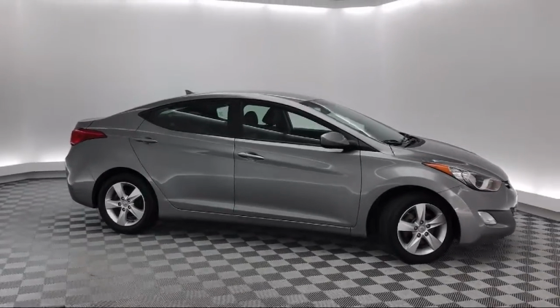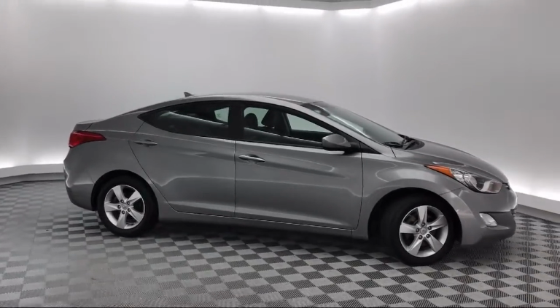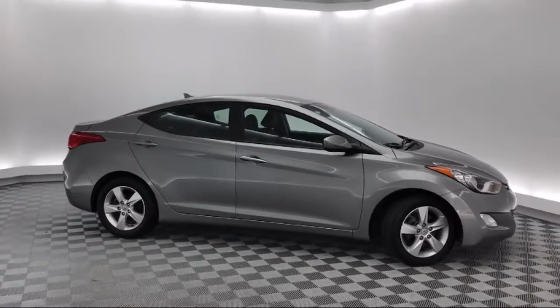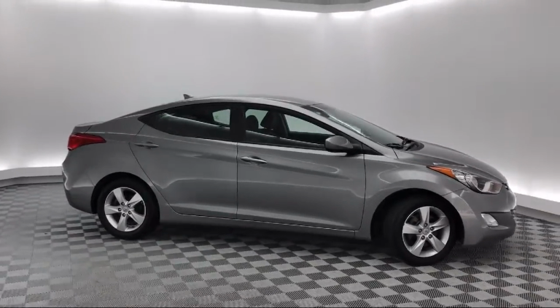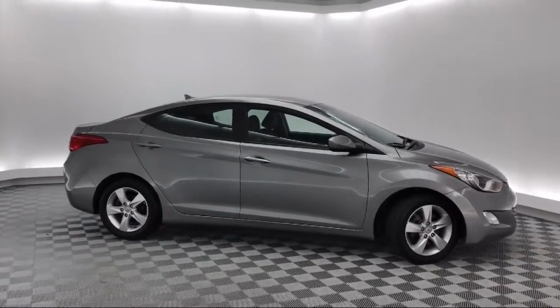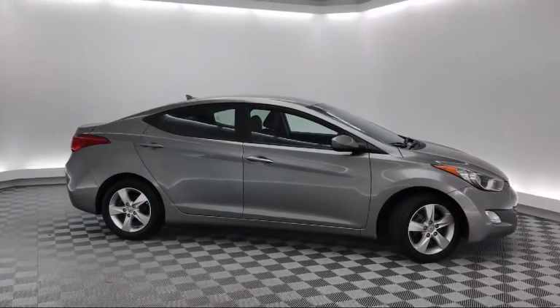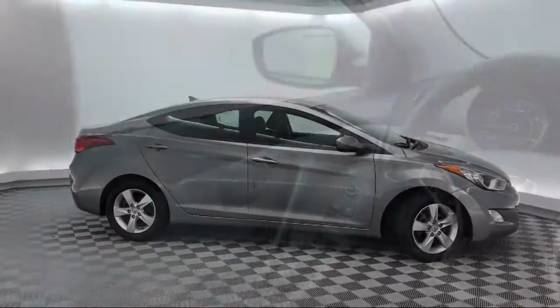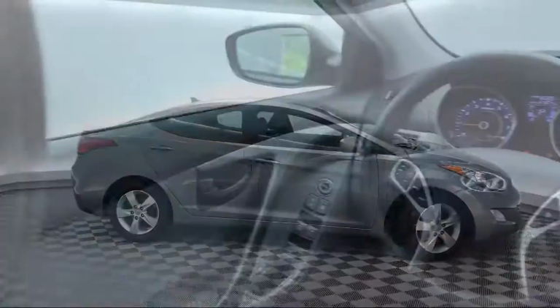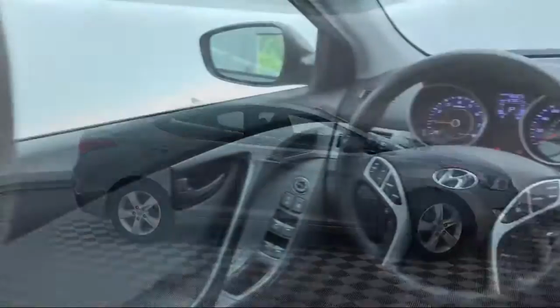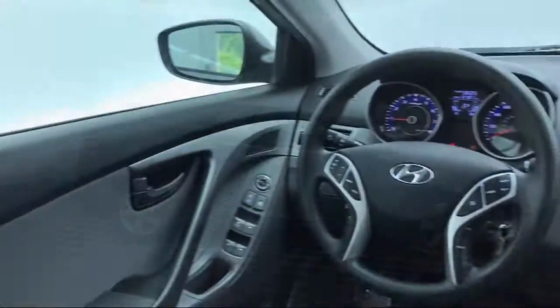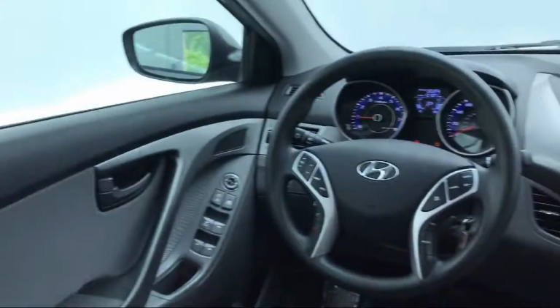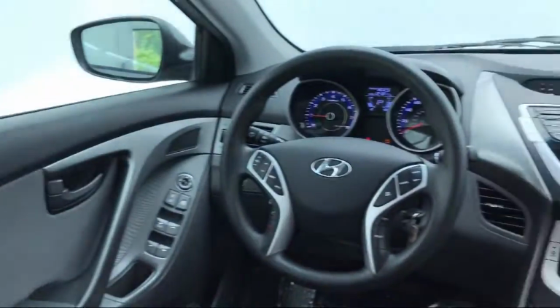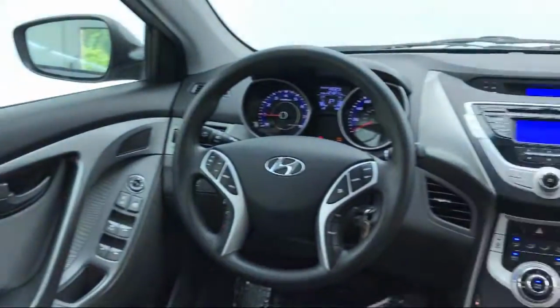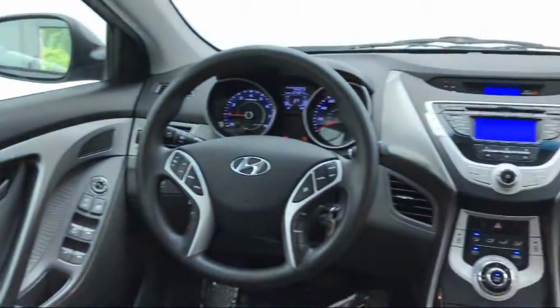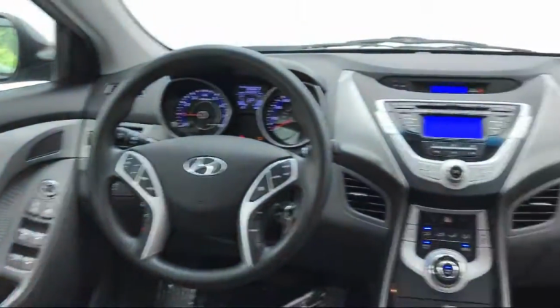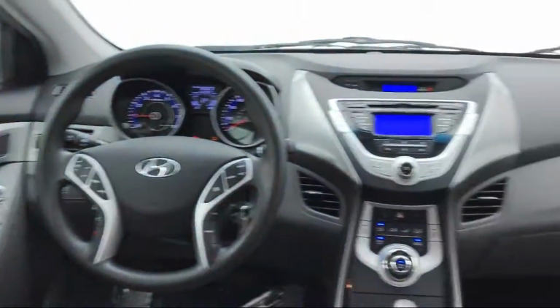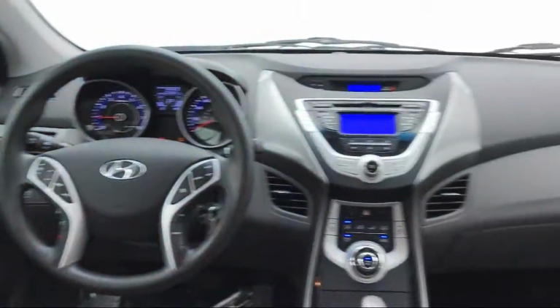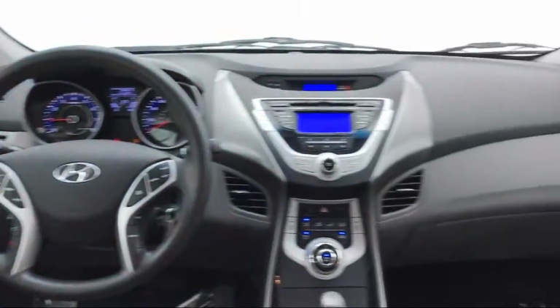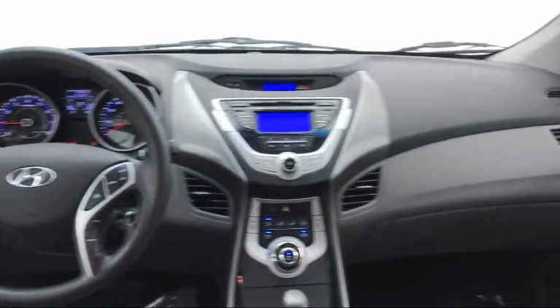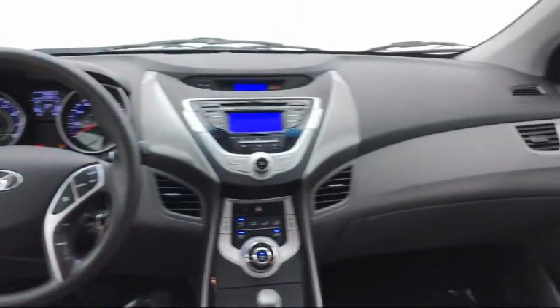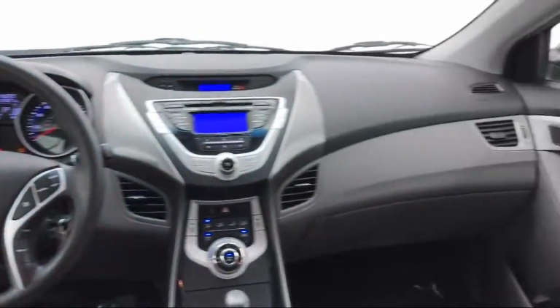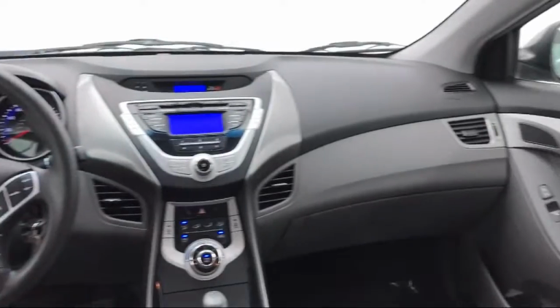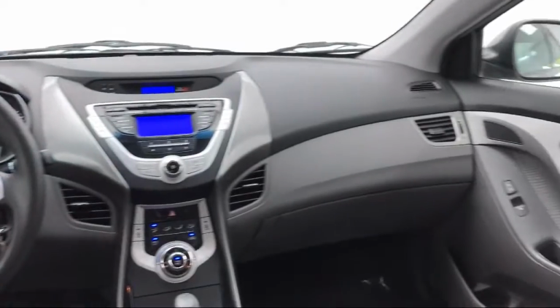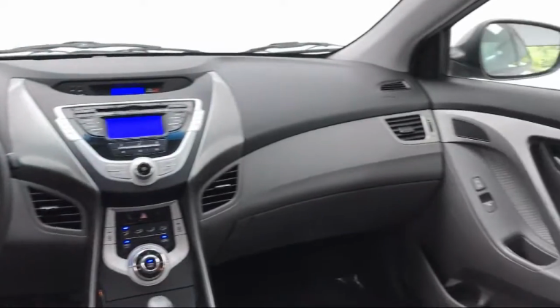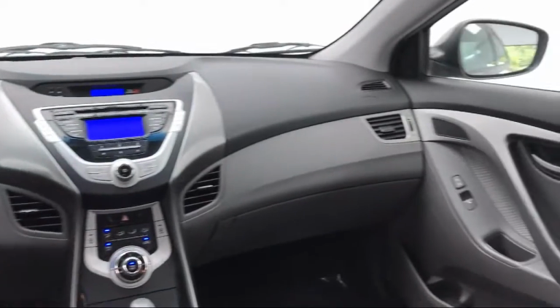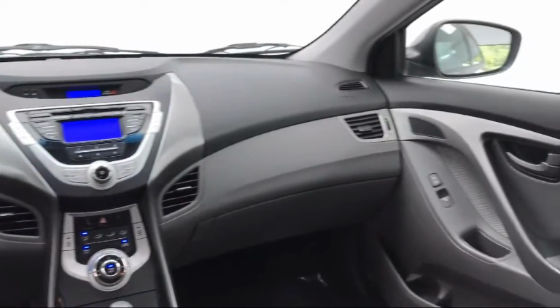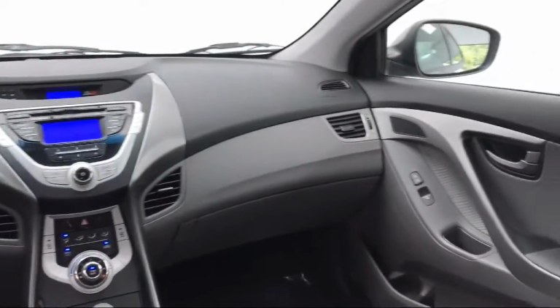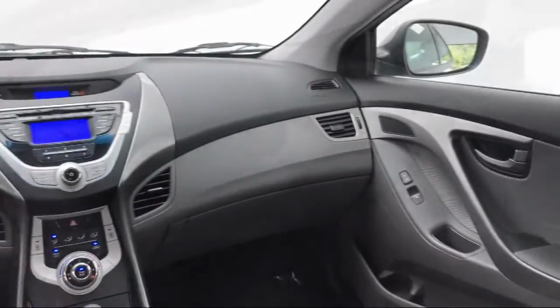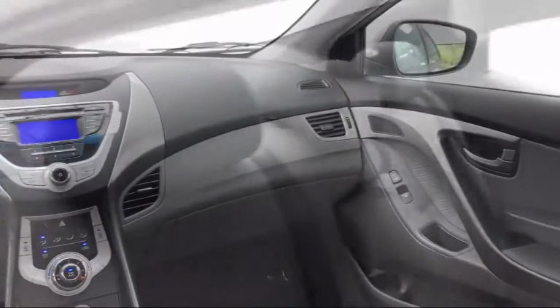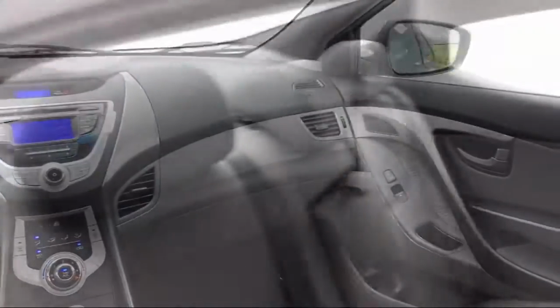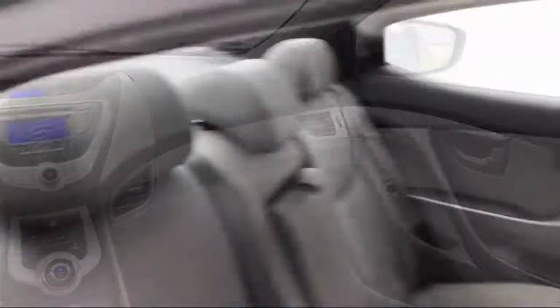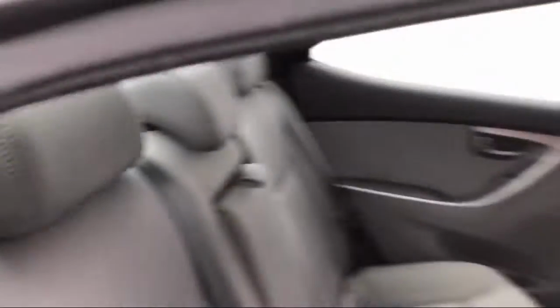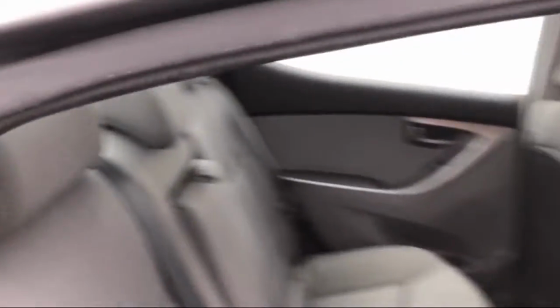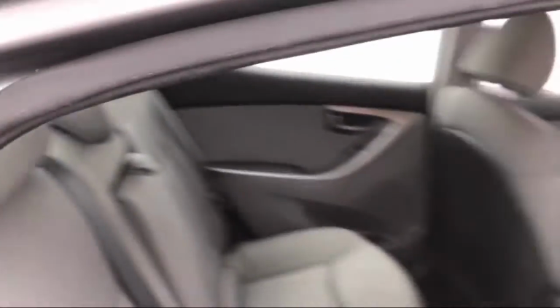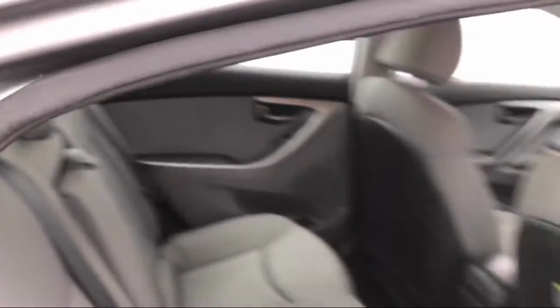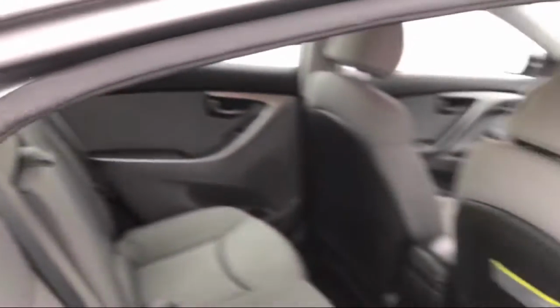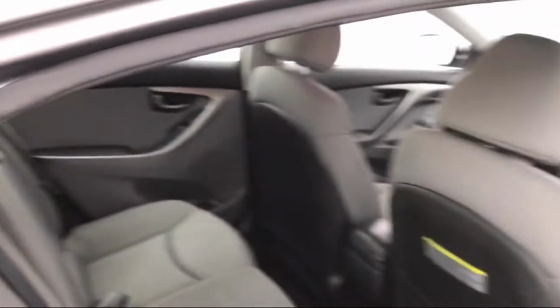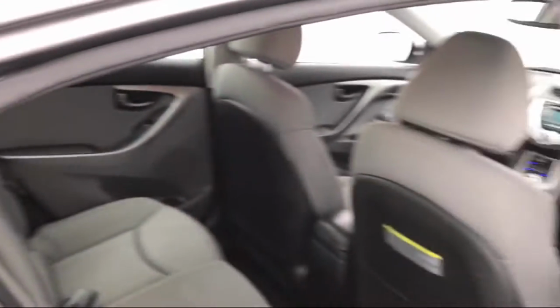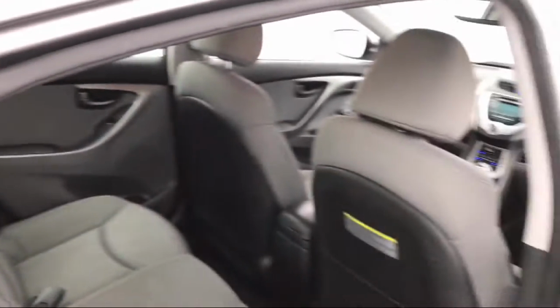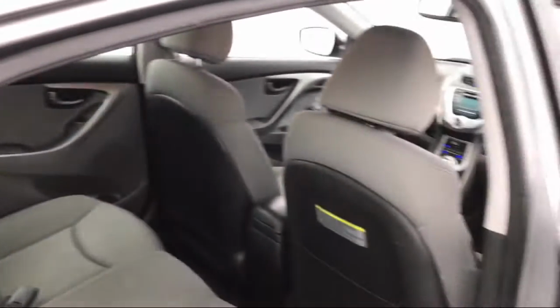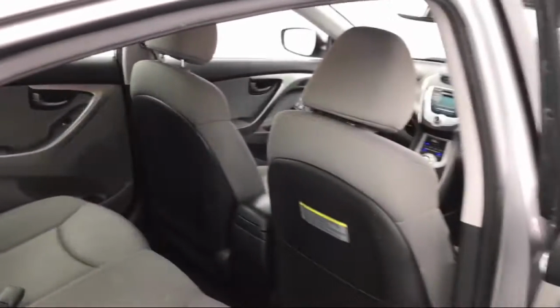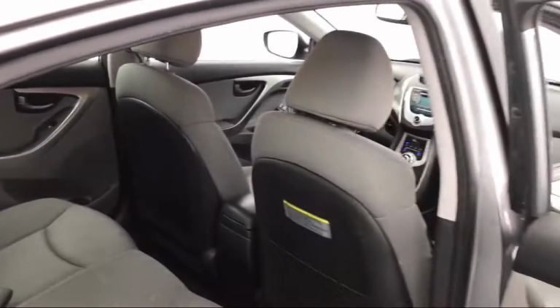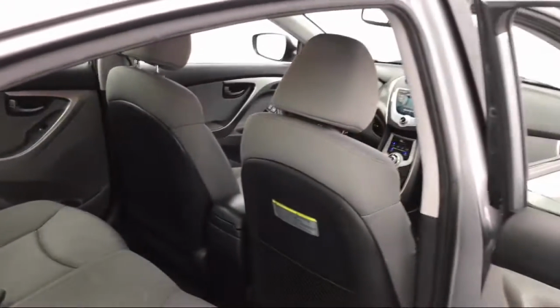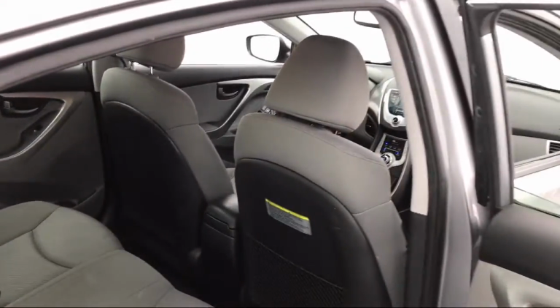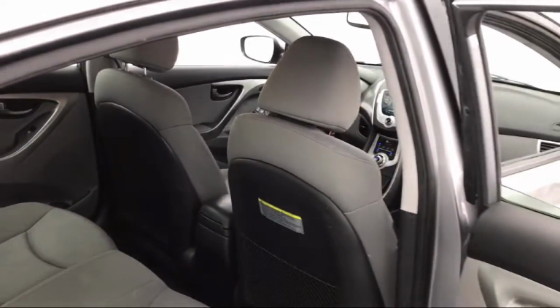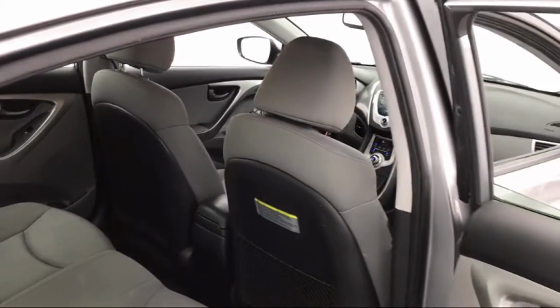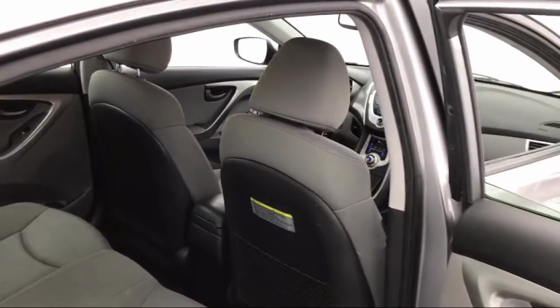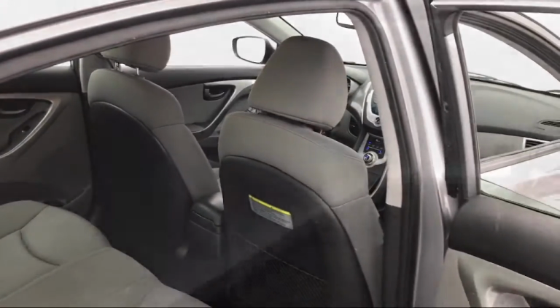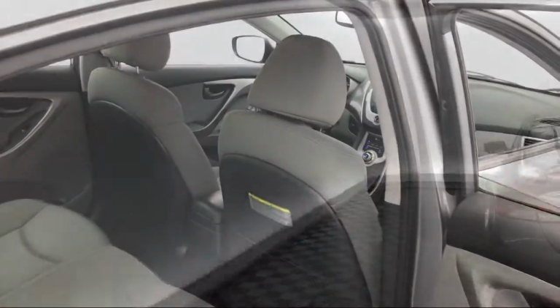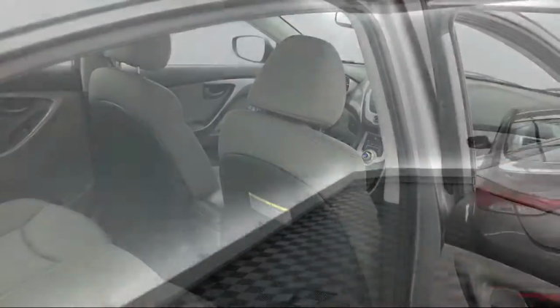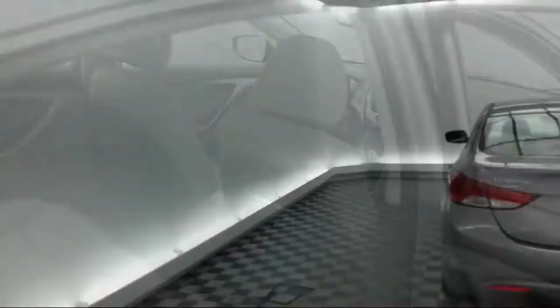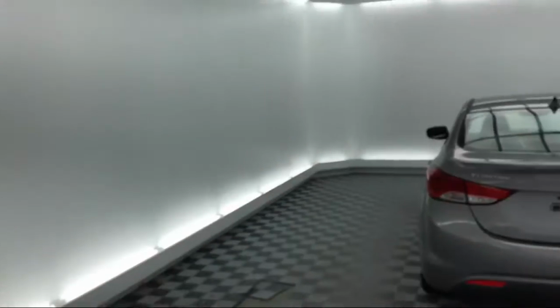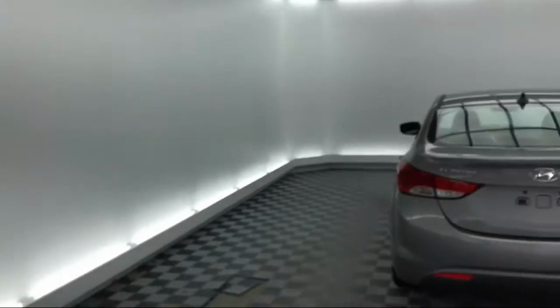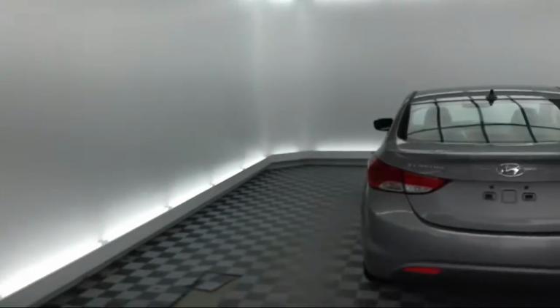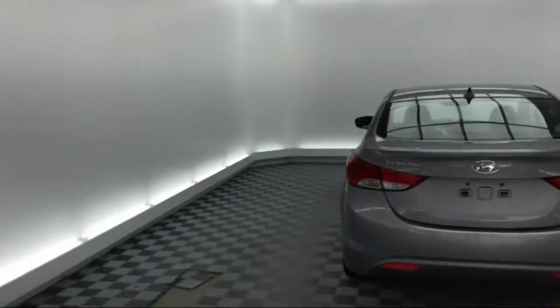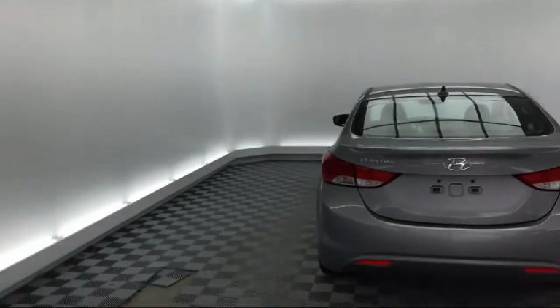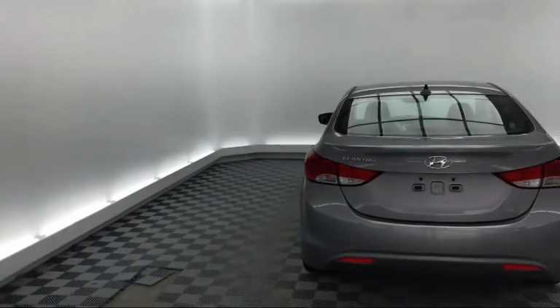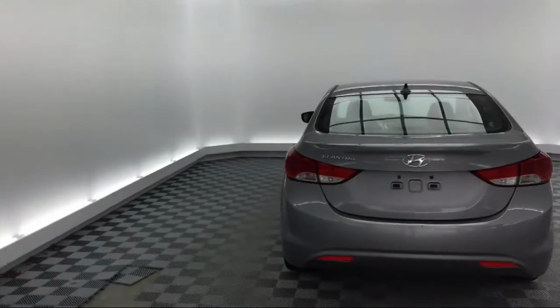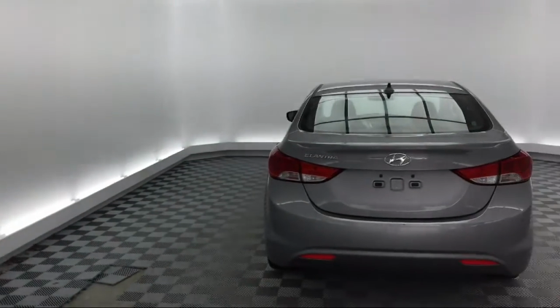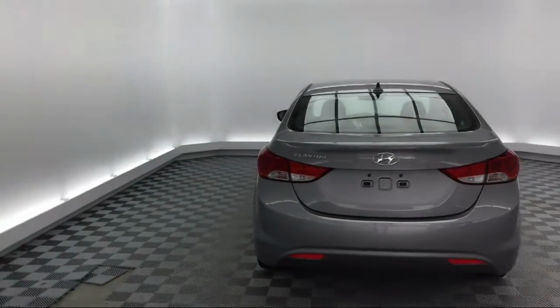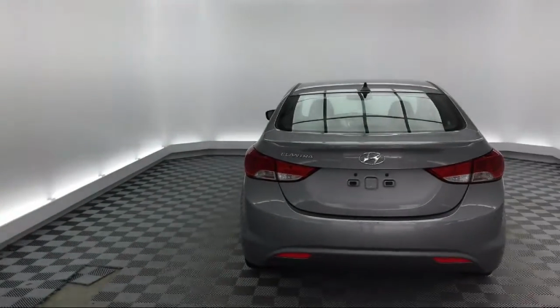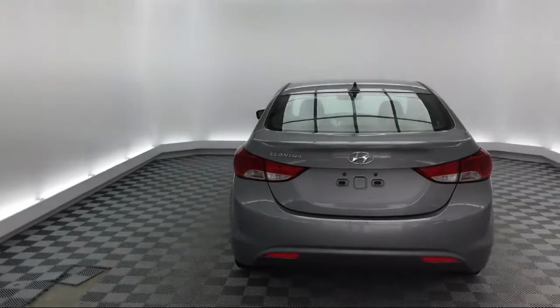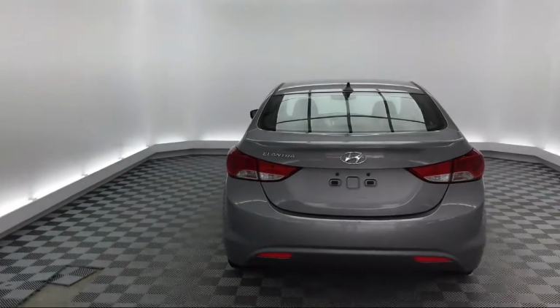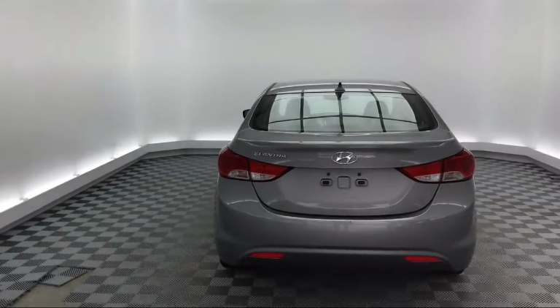Six-Speaker Audio System, Tinted Windows, Side Airbags, CD Player, and much more!